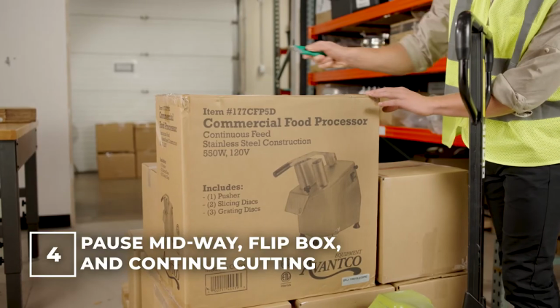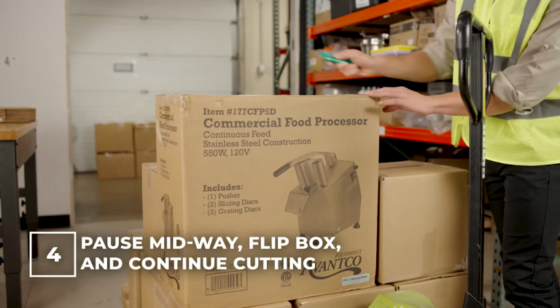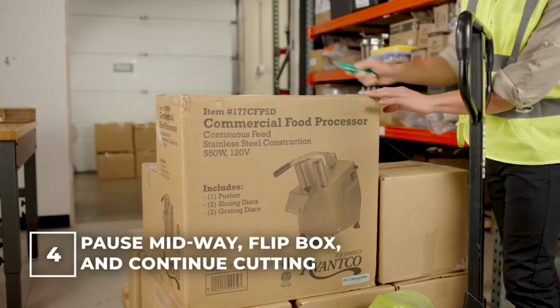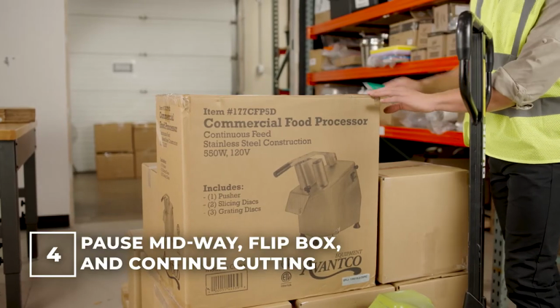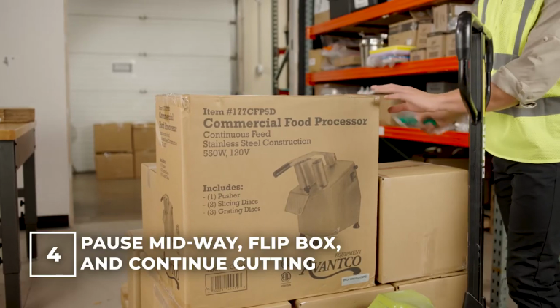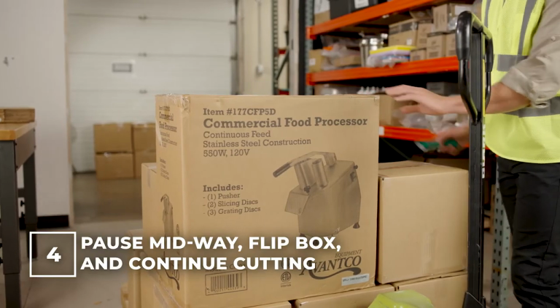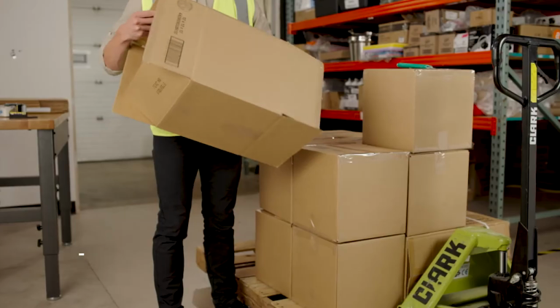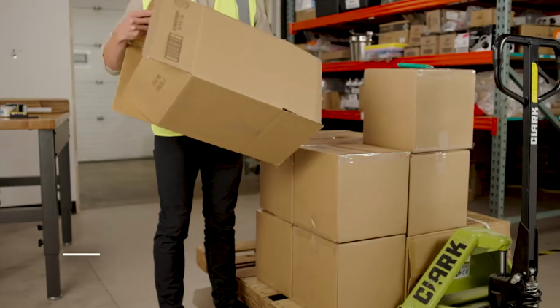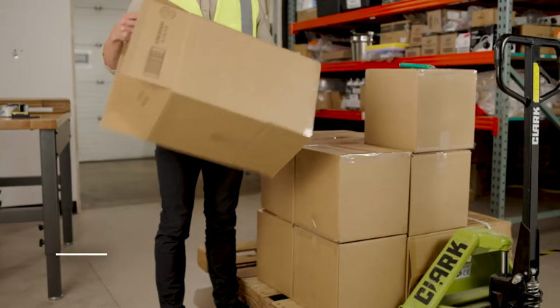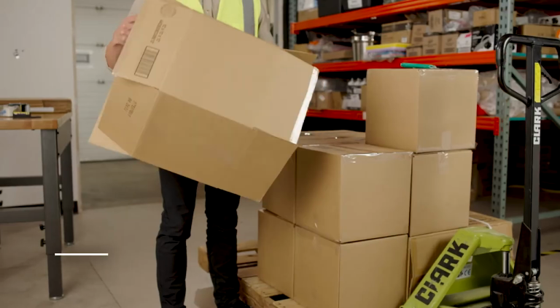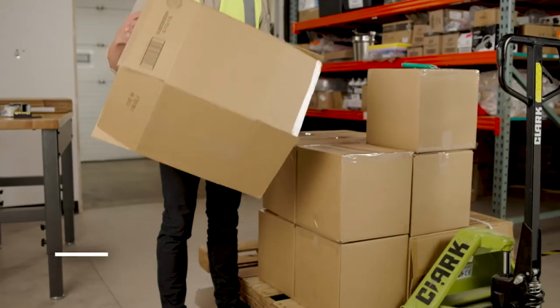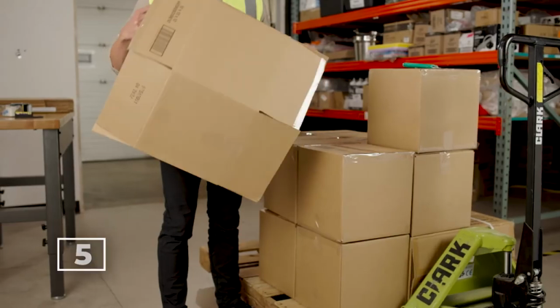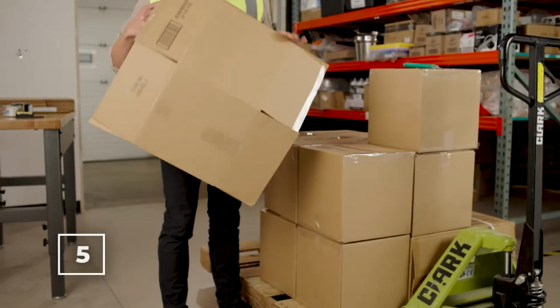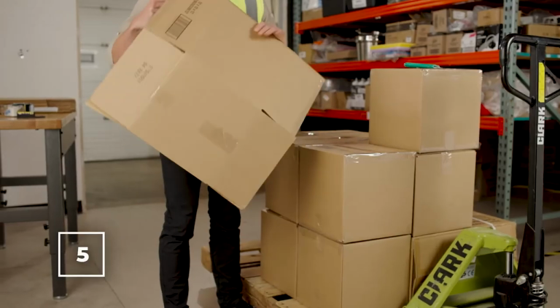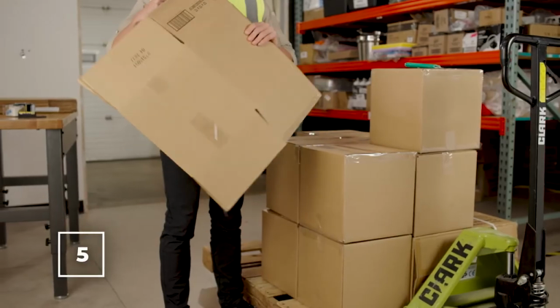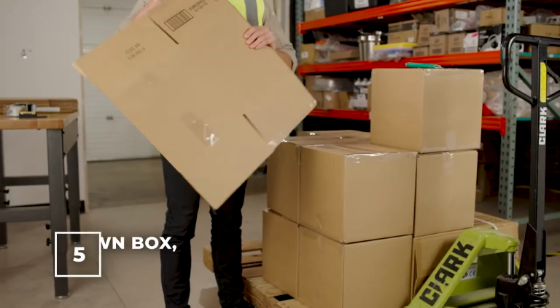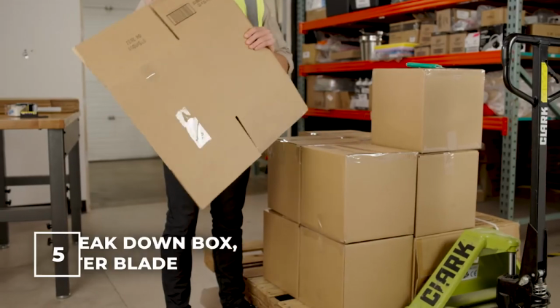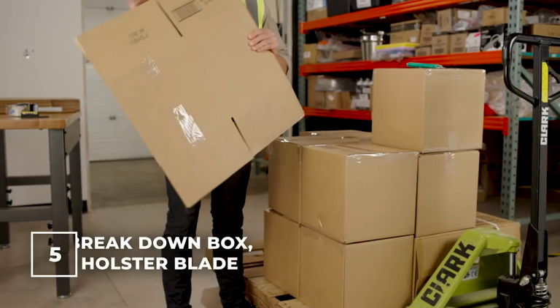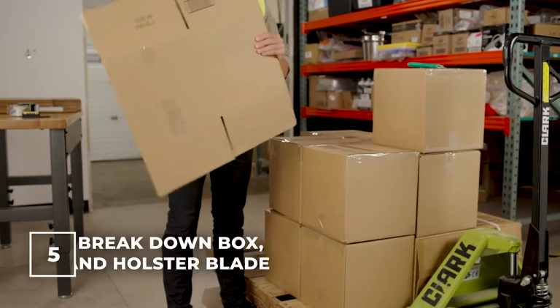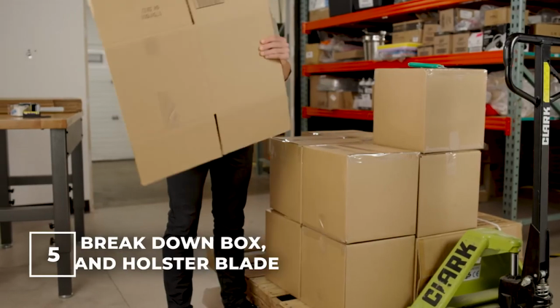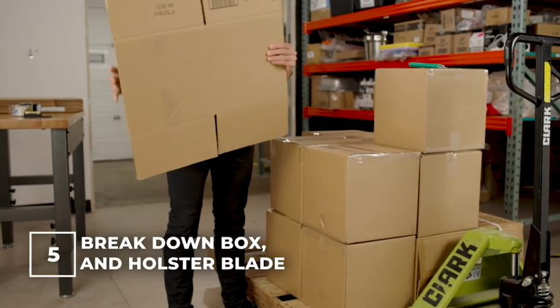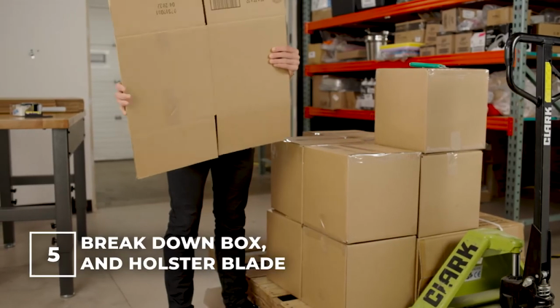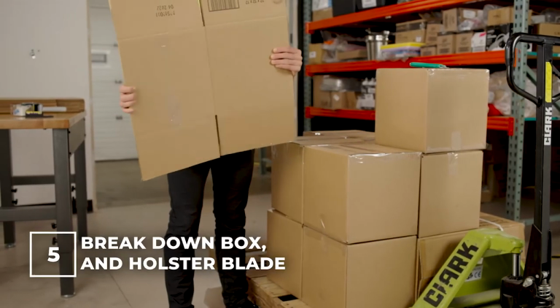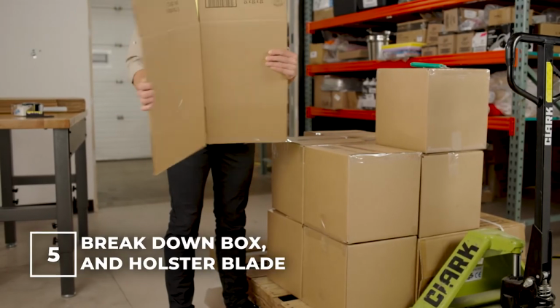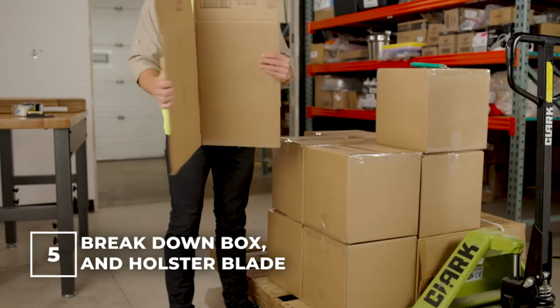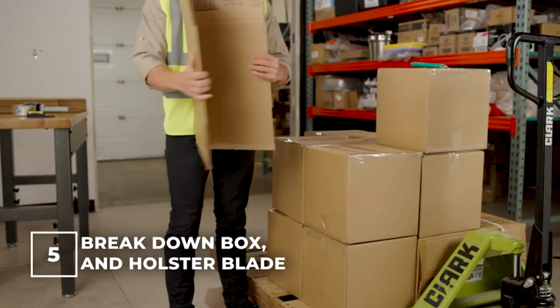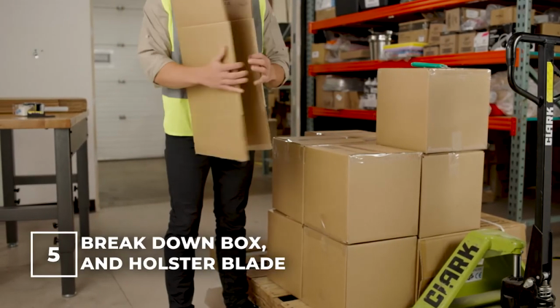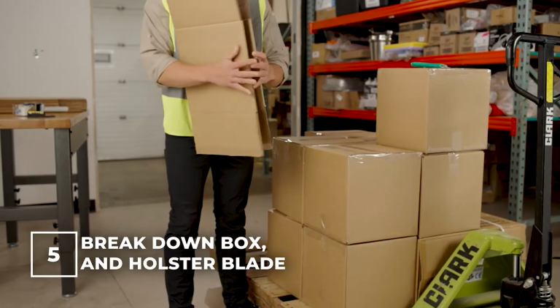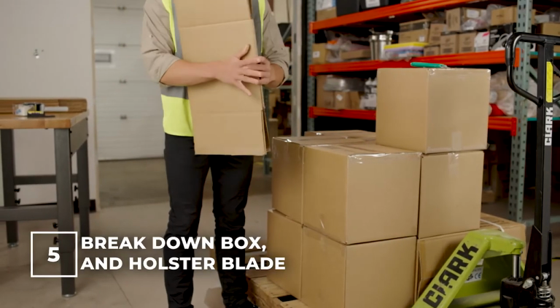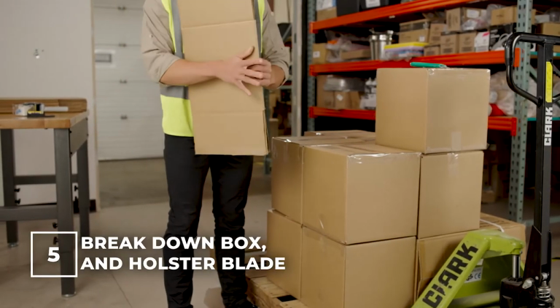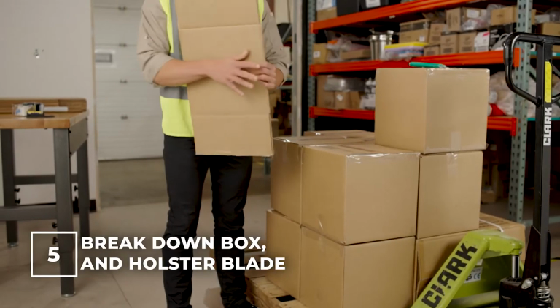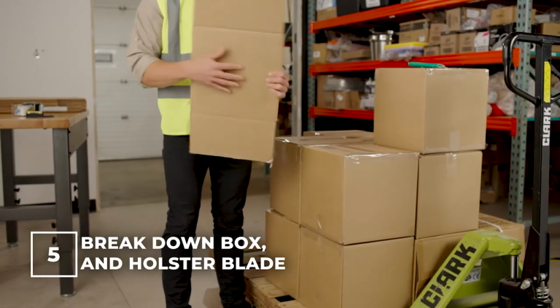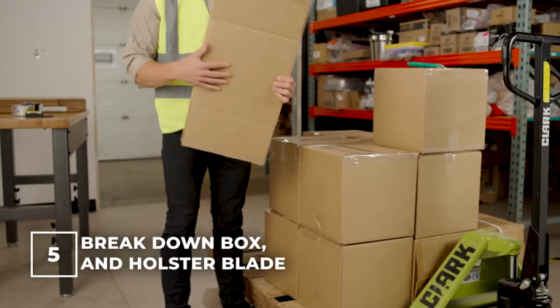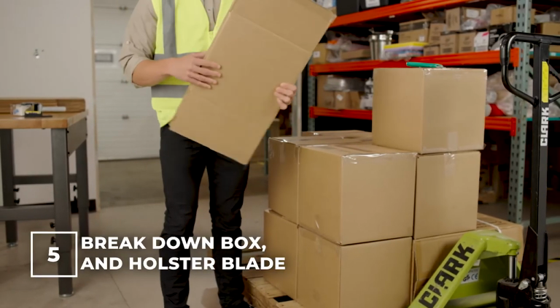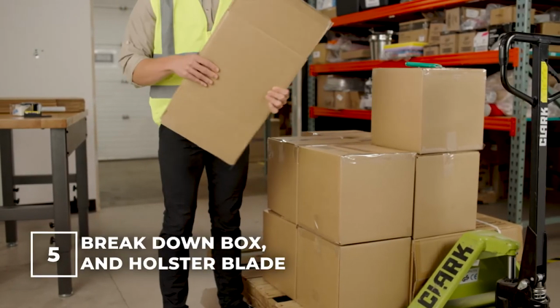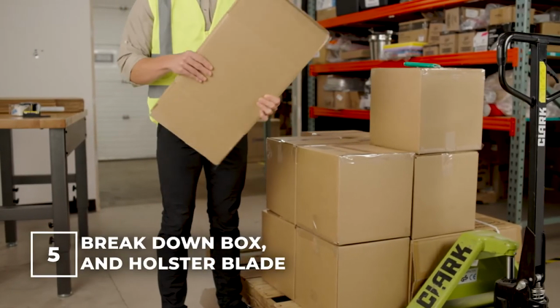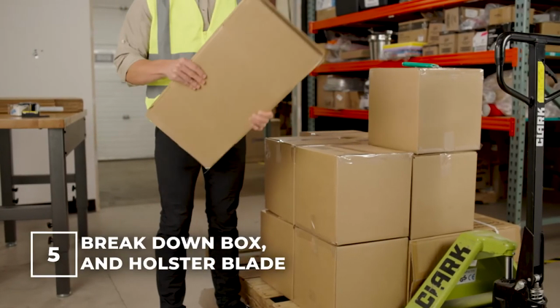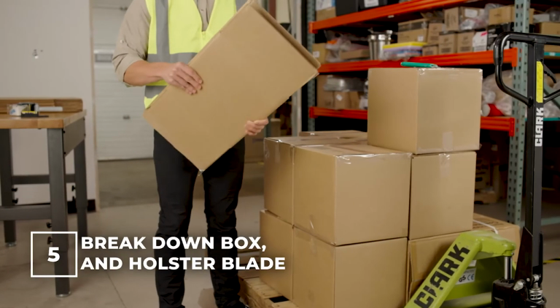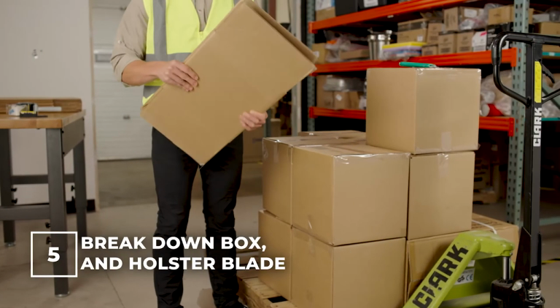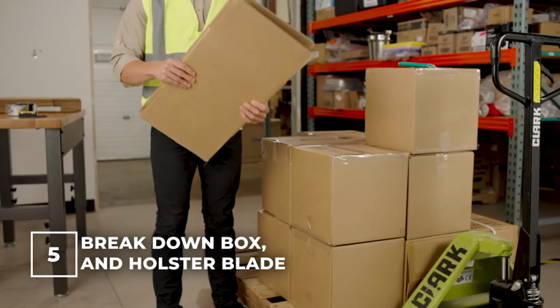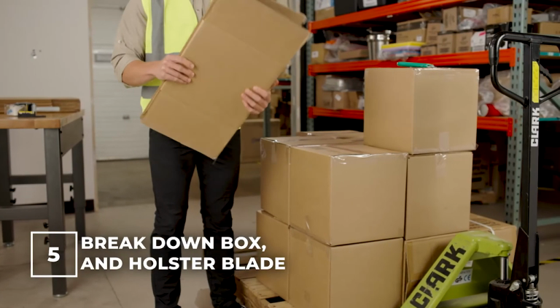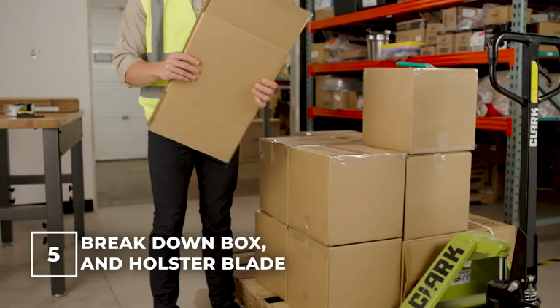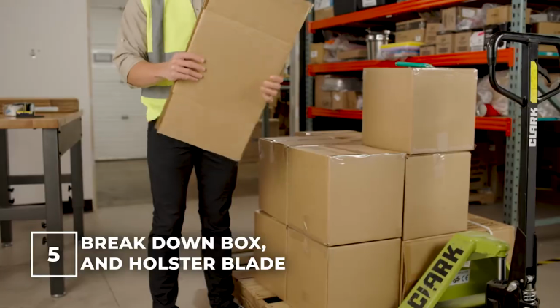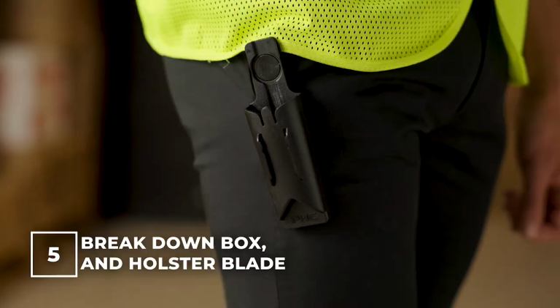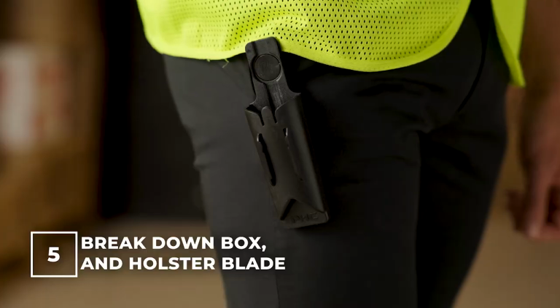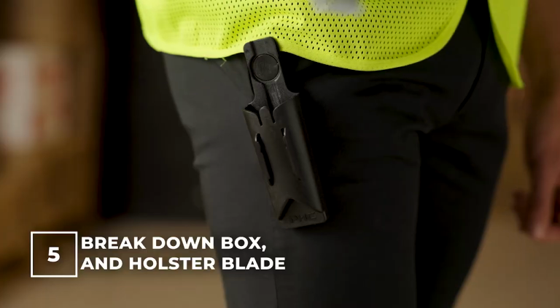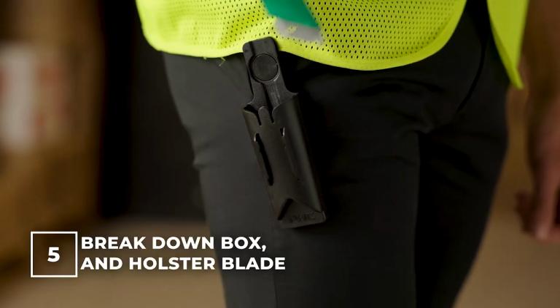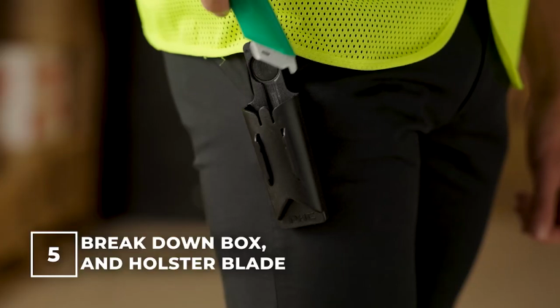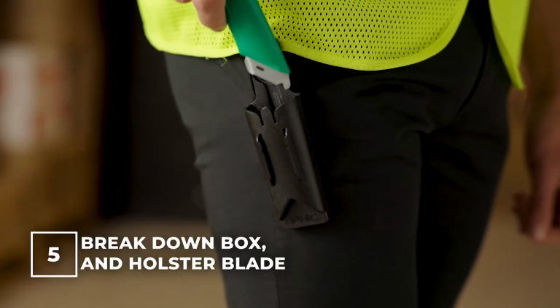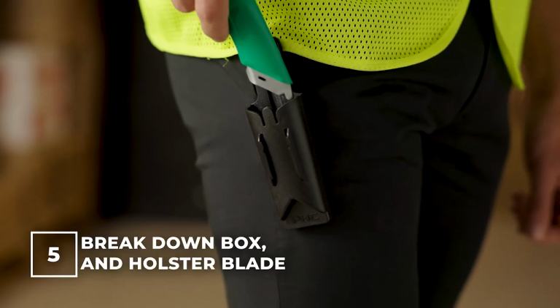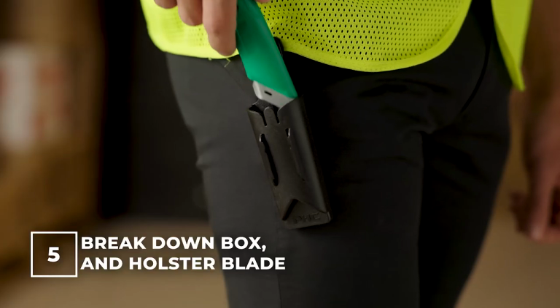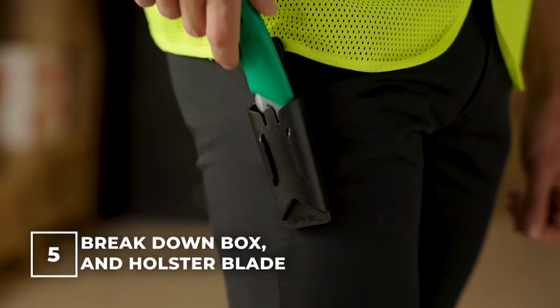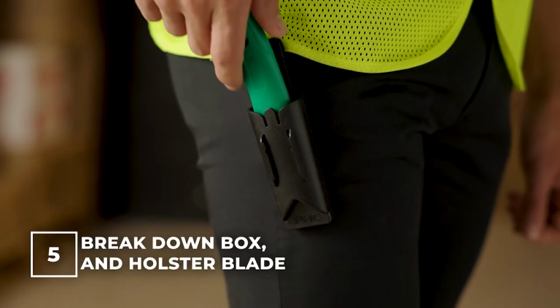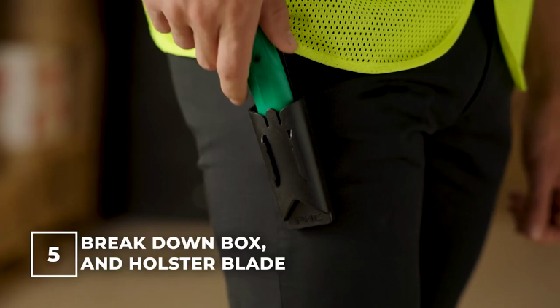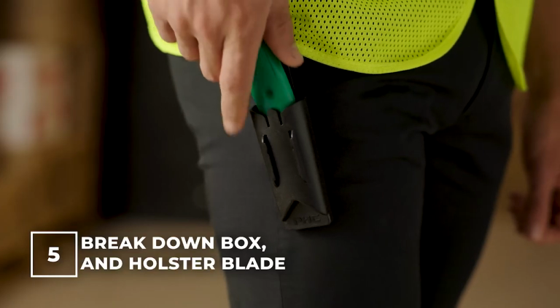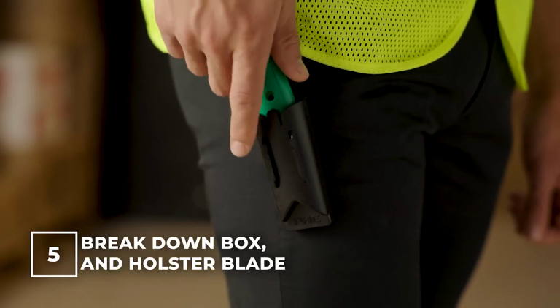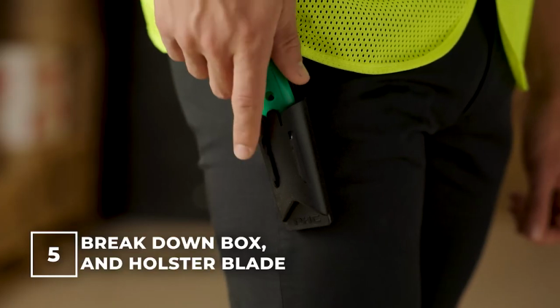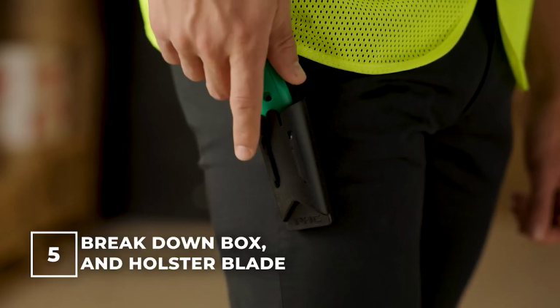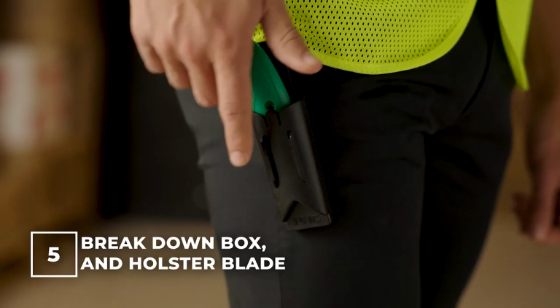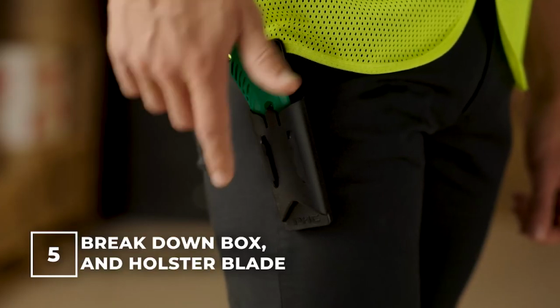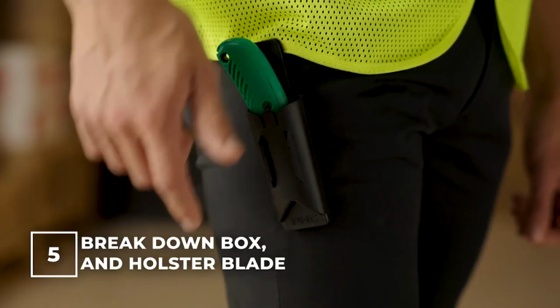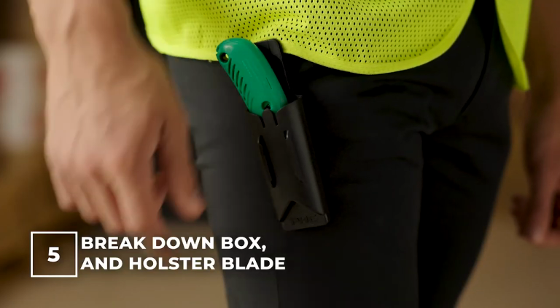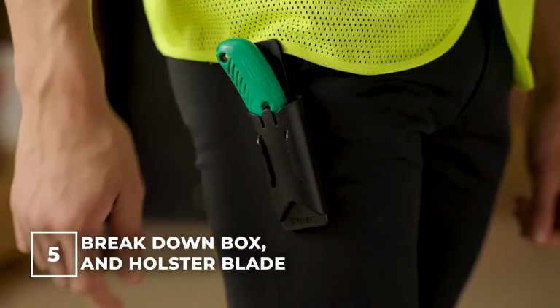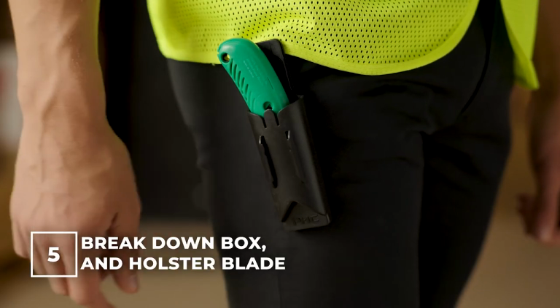Once the box is broken down, return the blade to its hidden lock position or place it inside the safety holster.